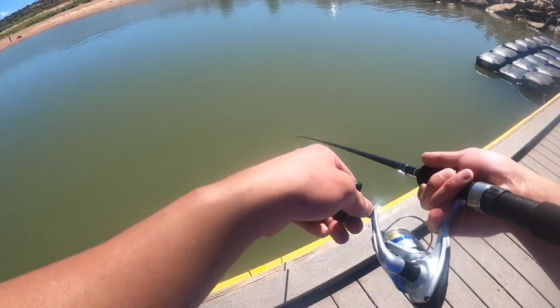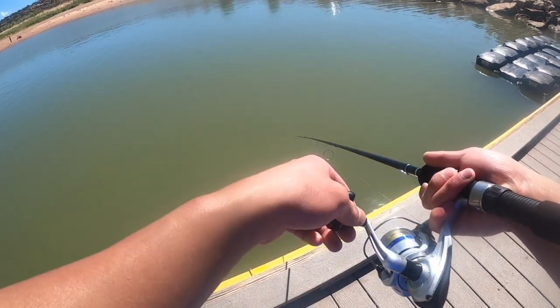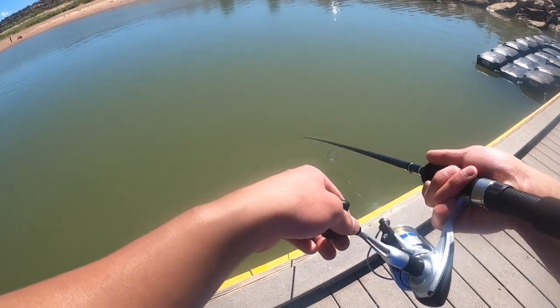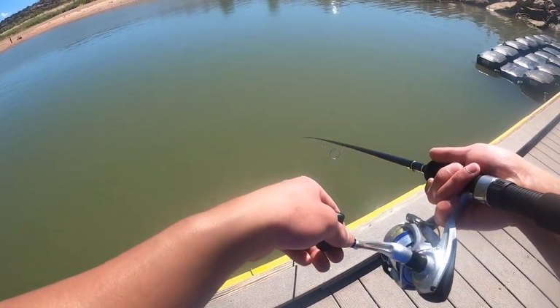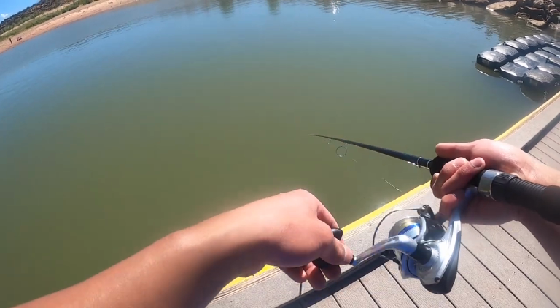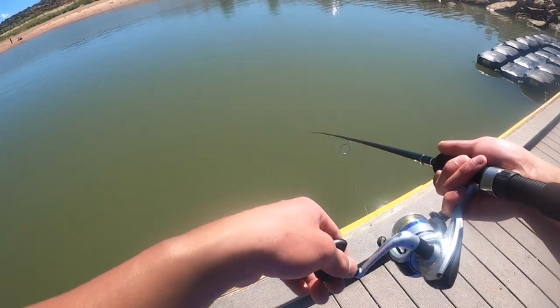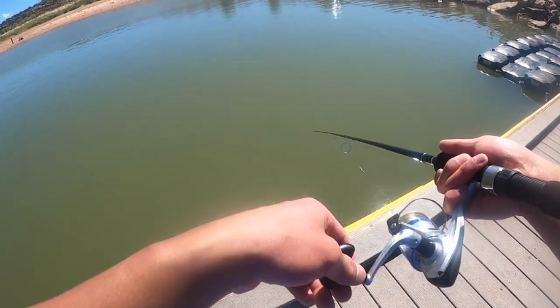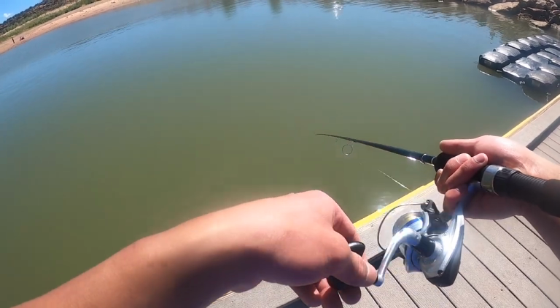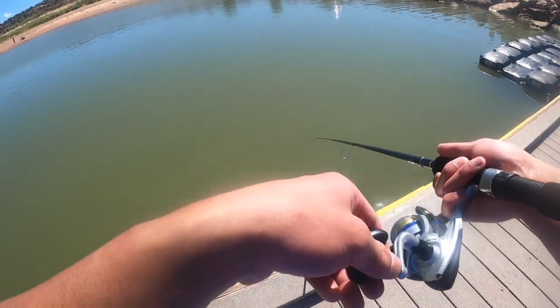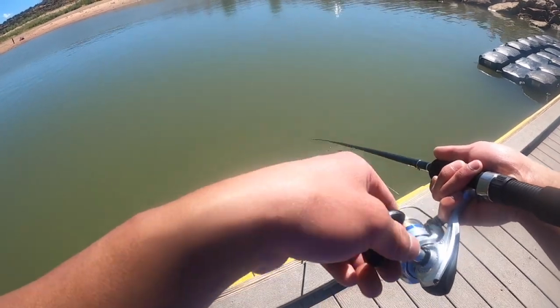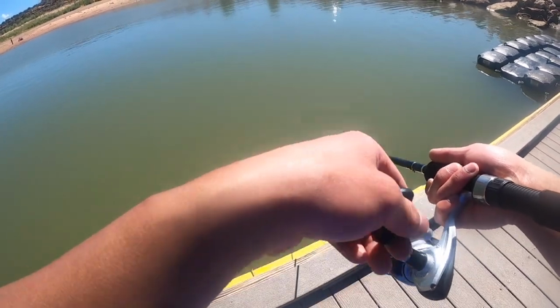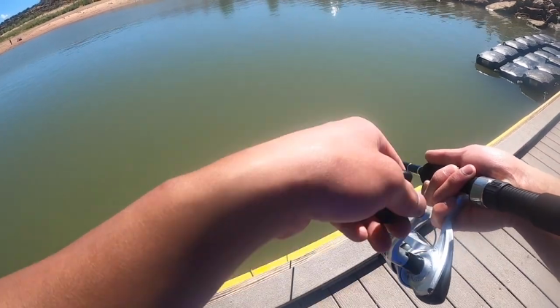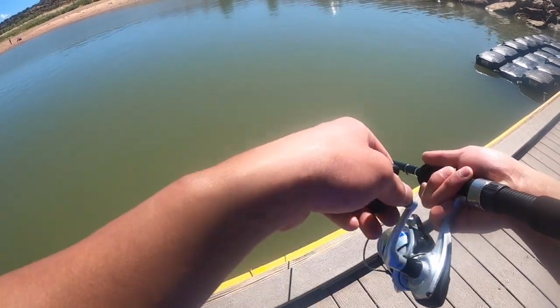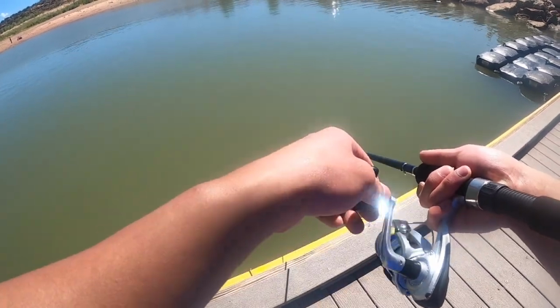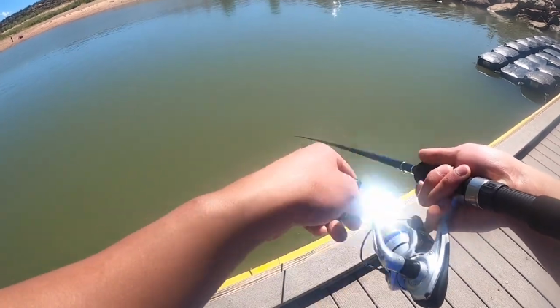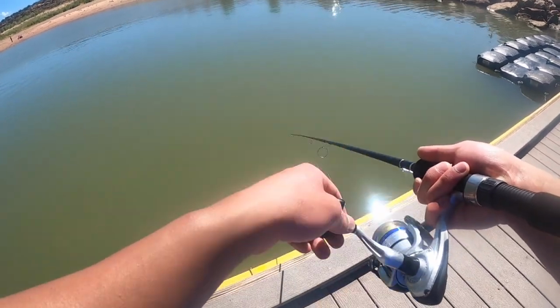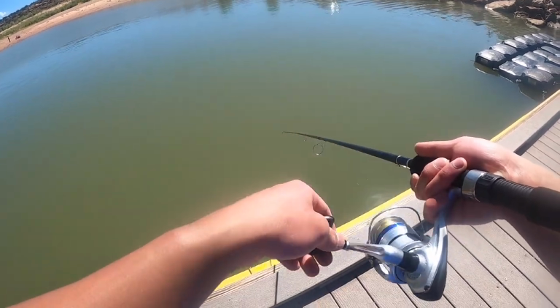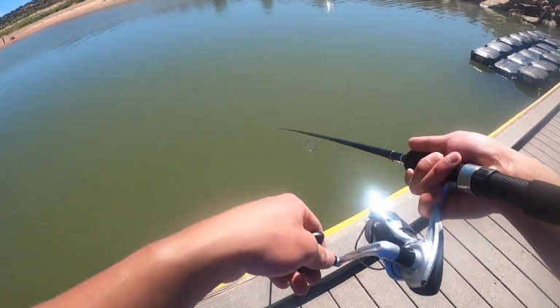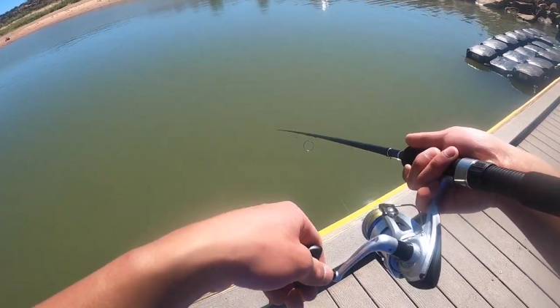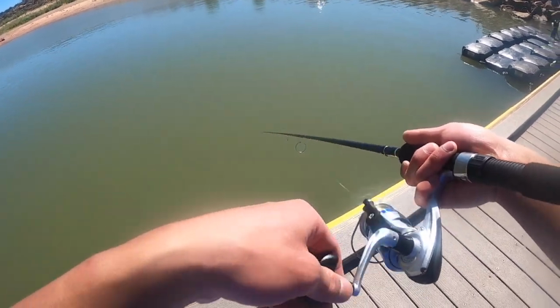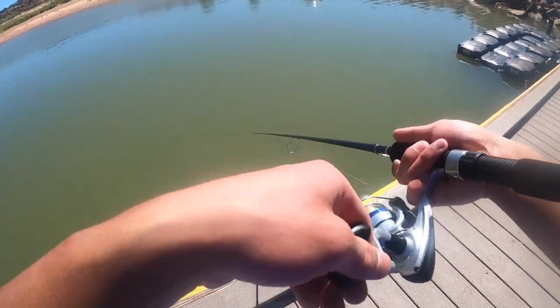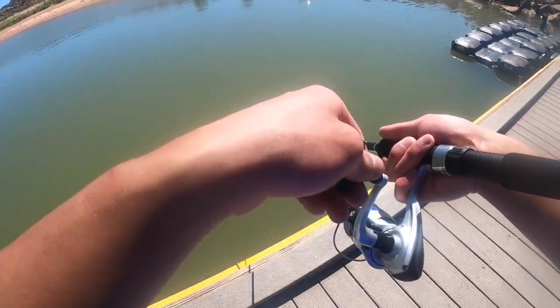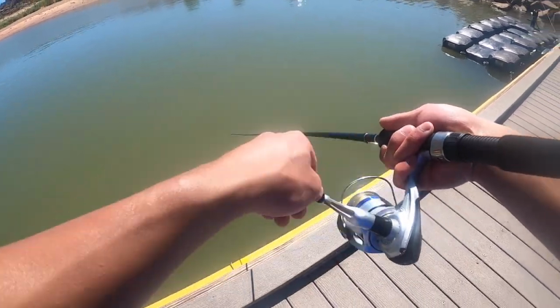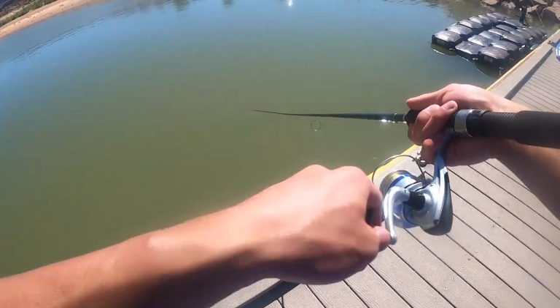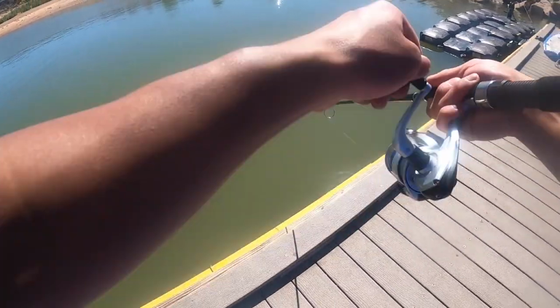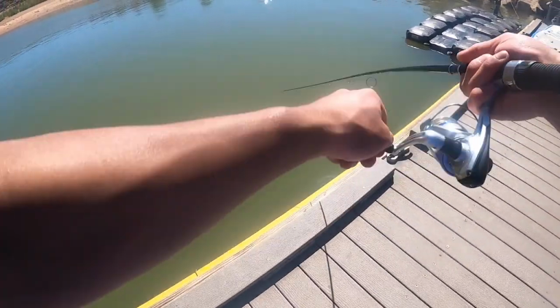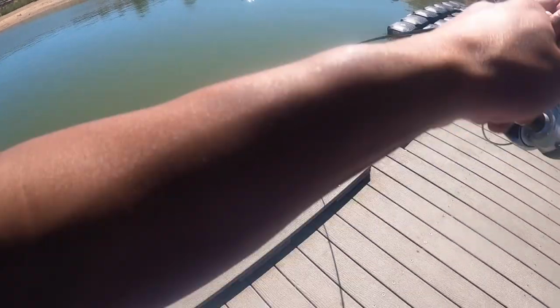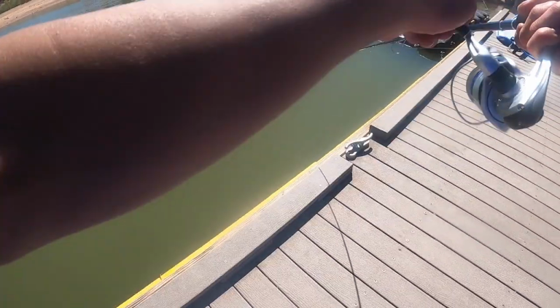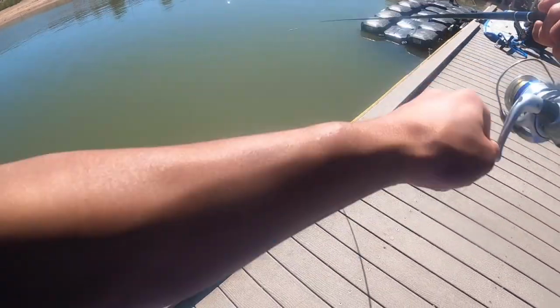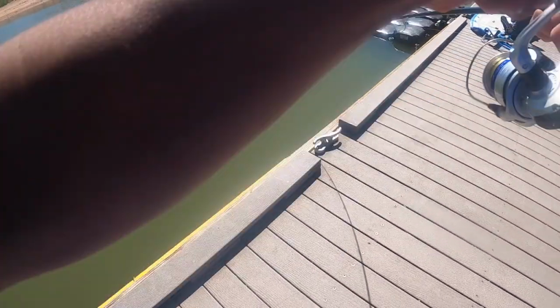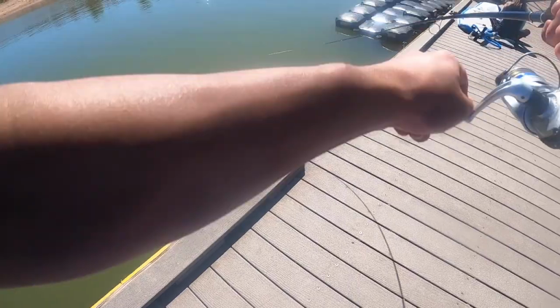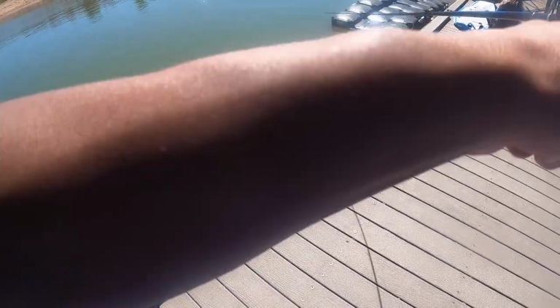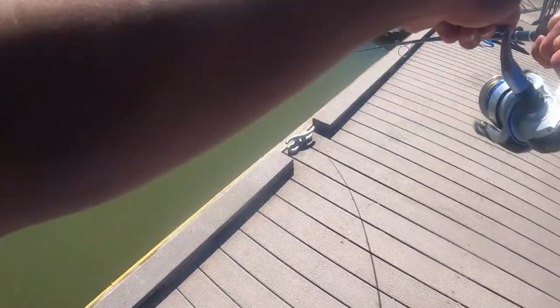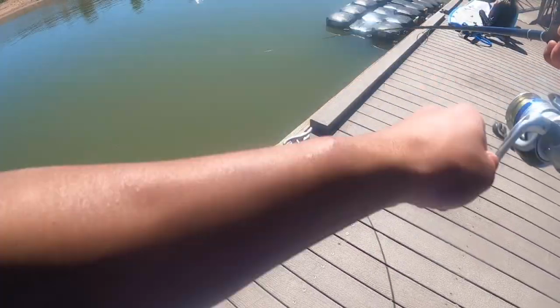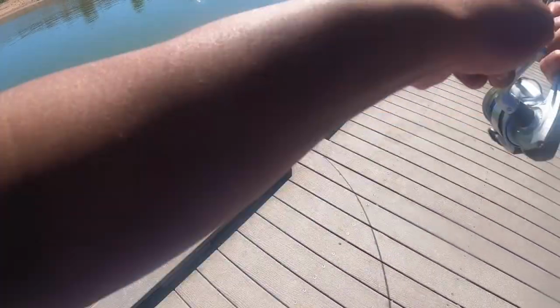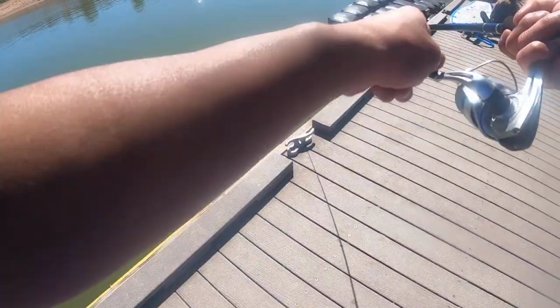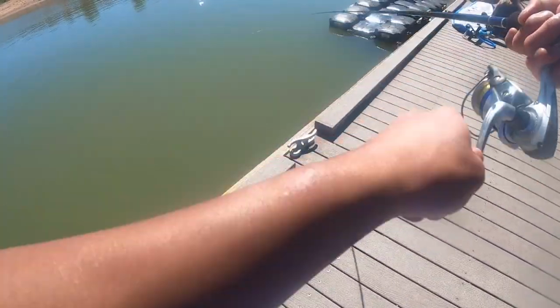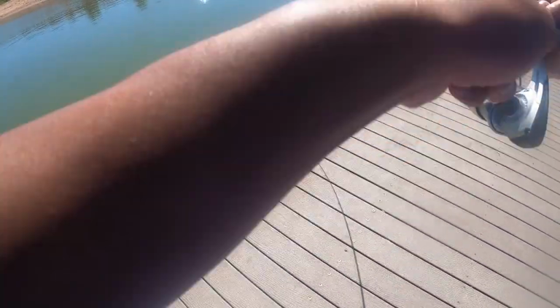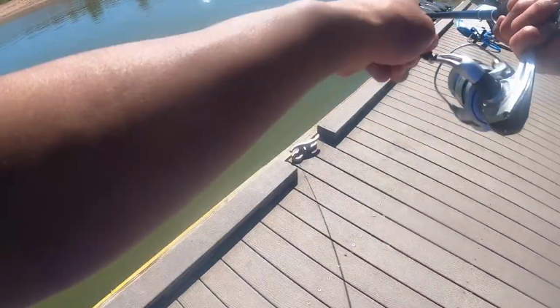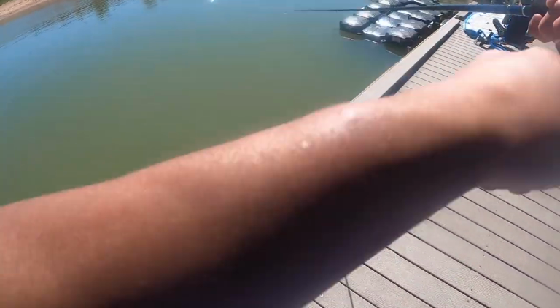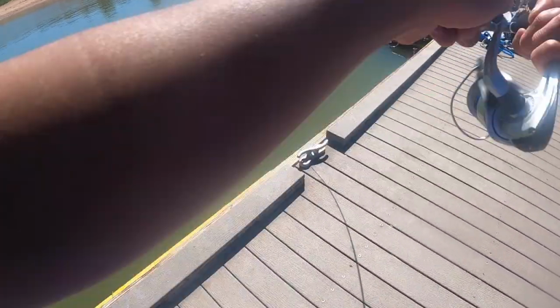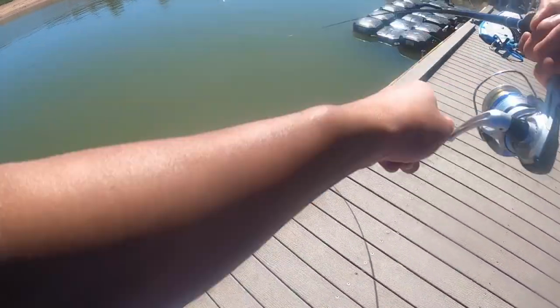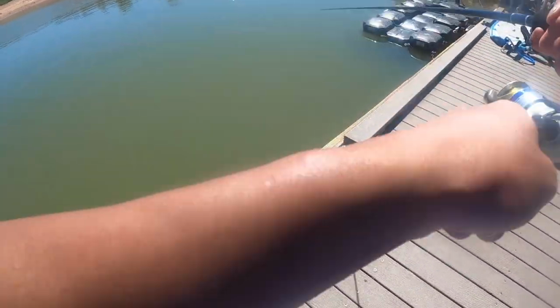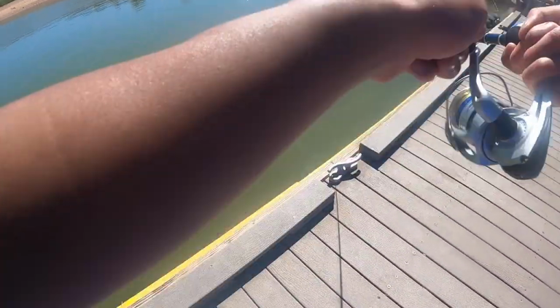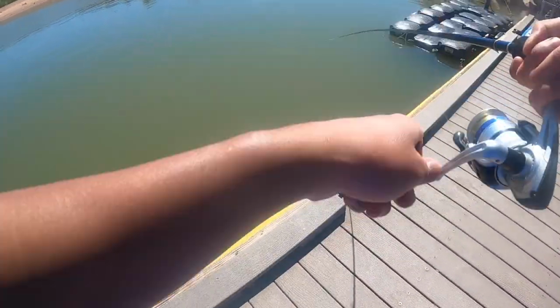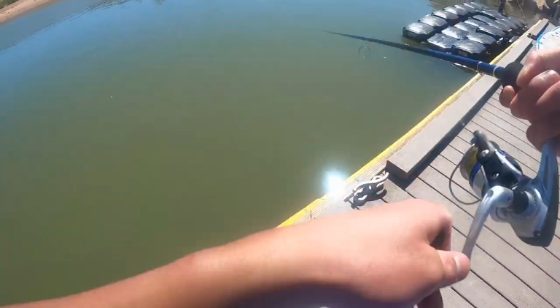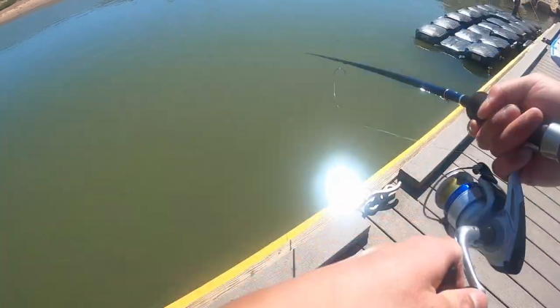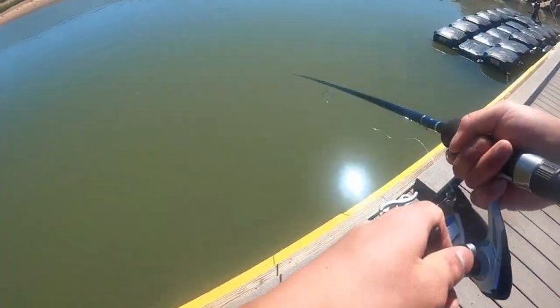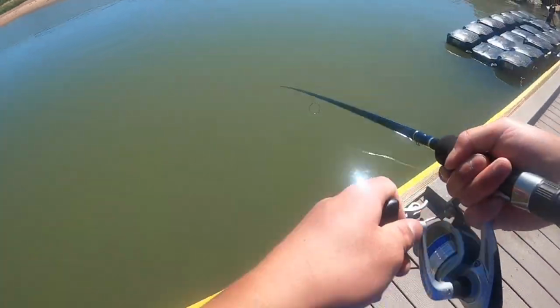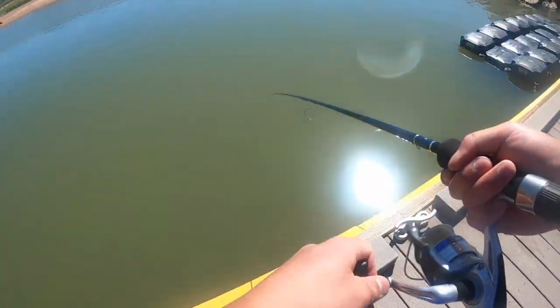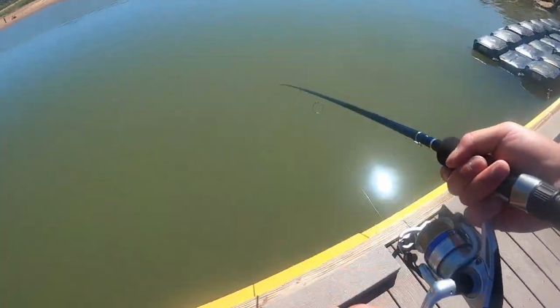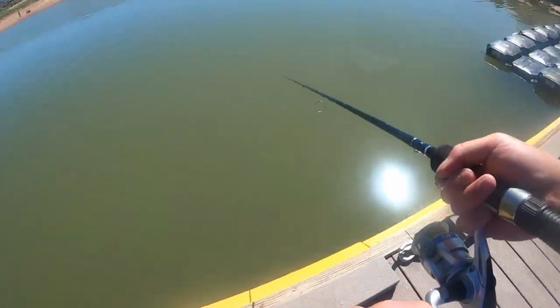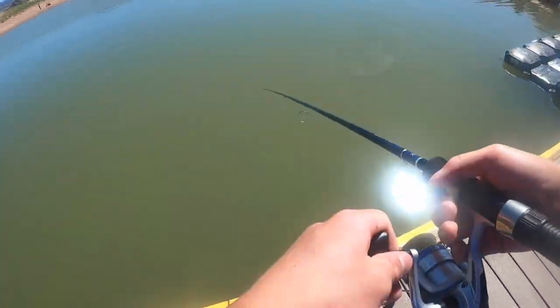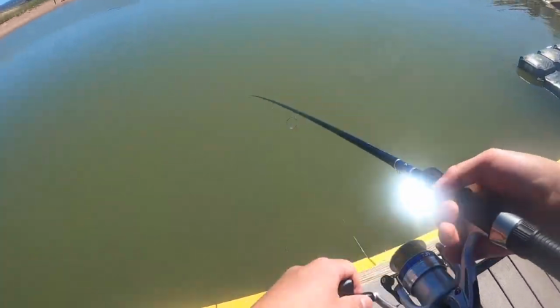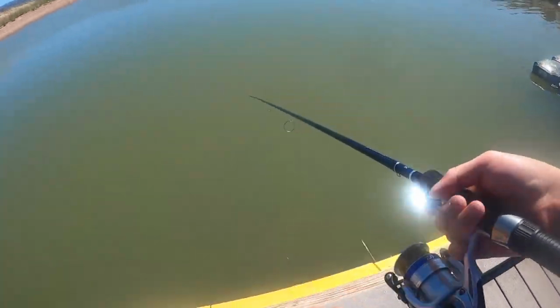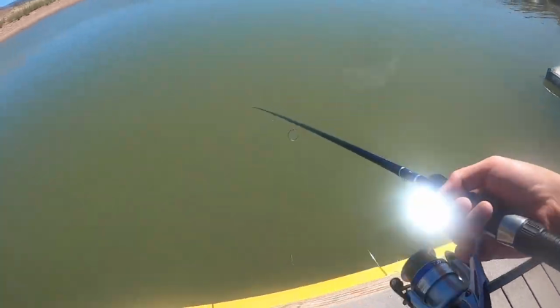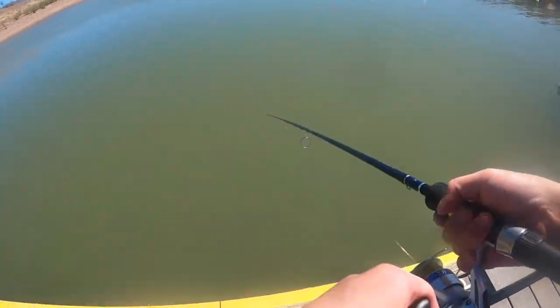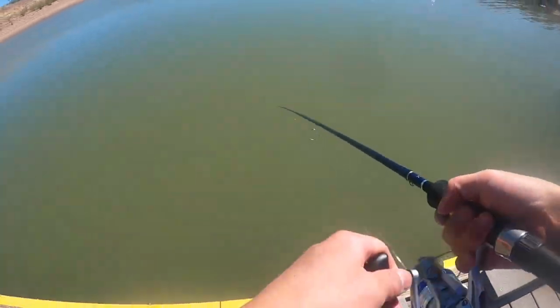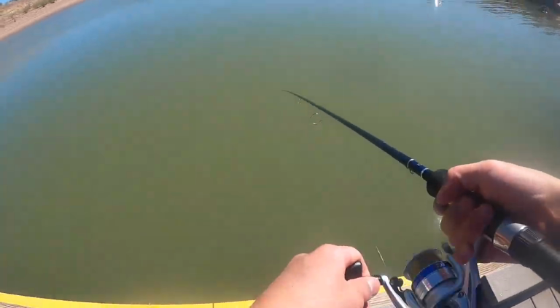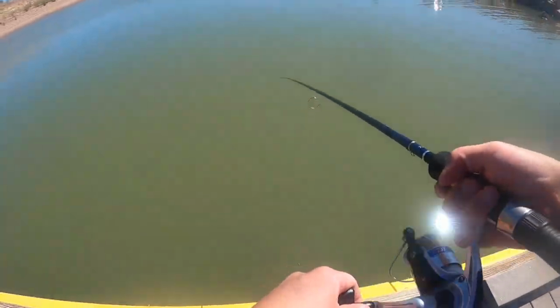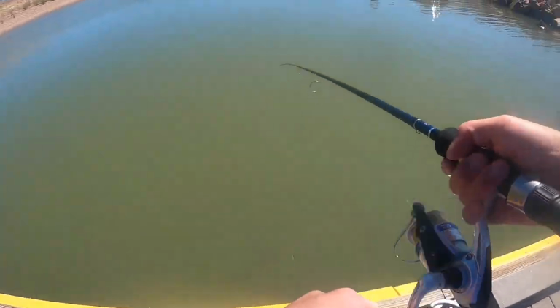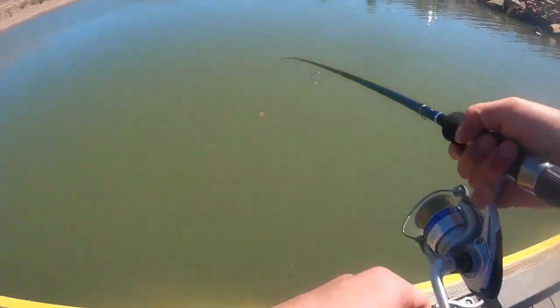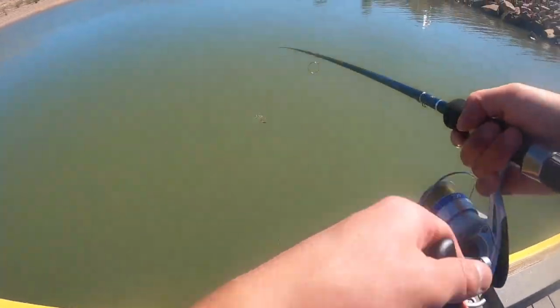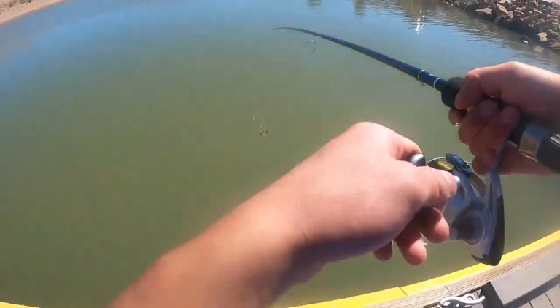I'm reeling in the bait and it felt like I got a big bite, but the fish didn't really go after it, which was weird.